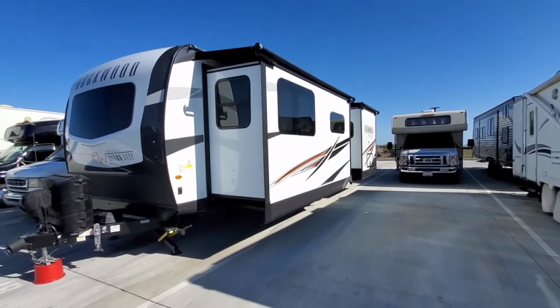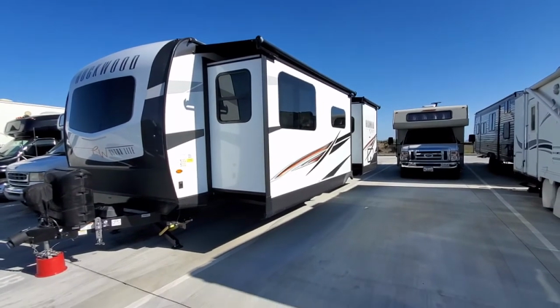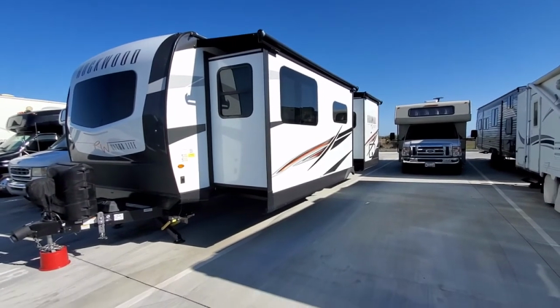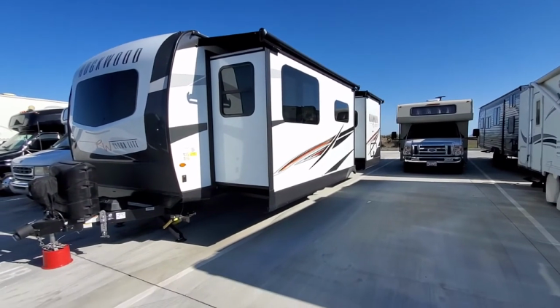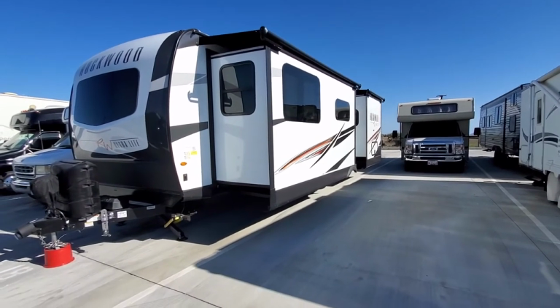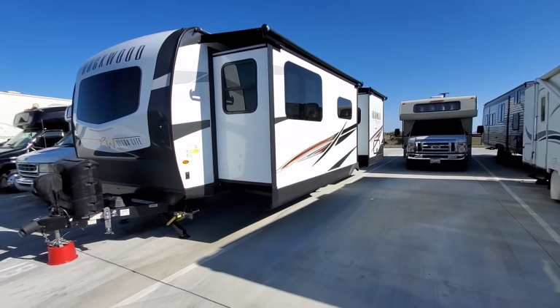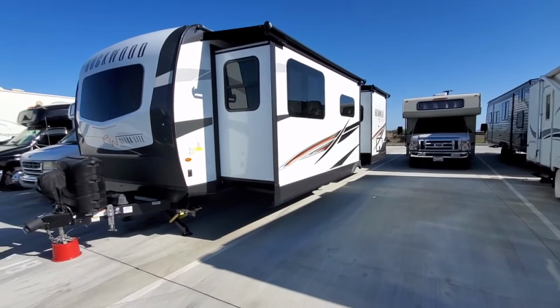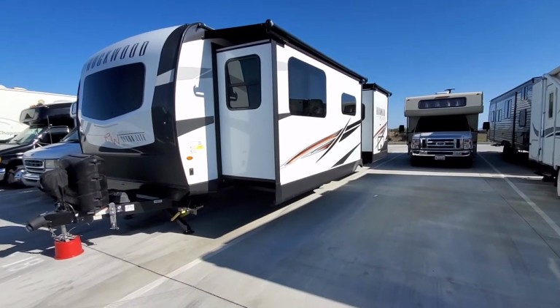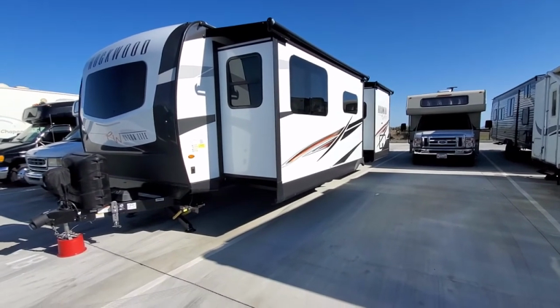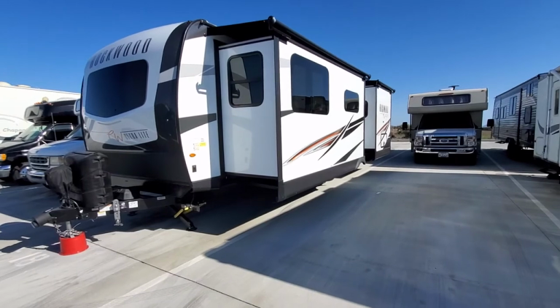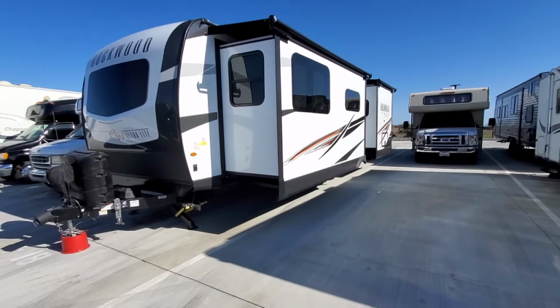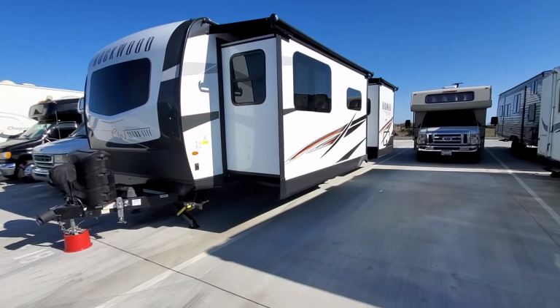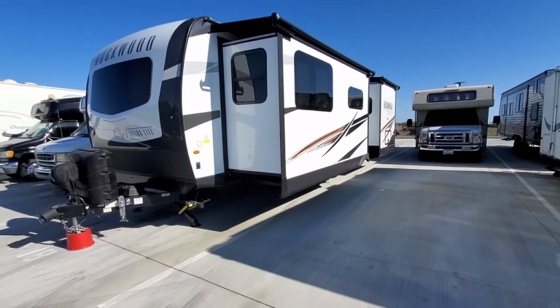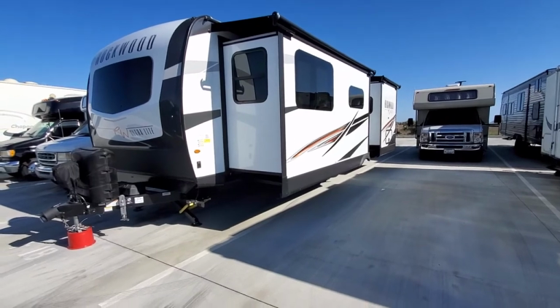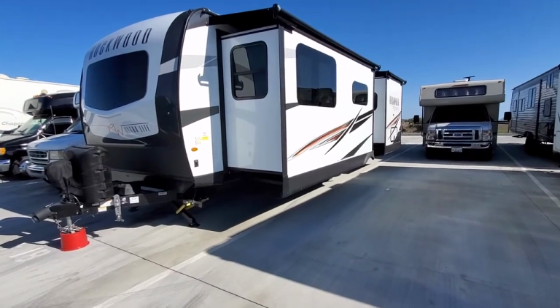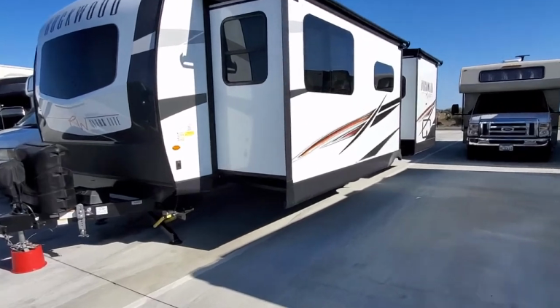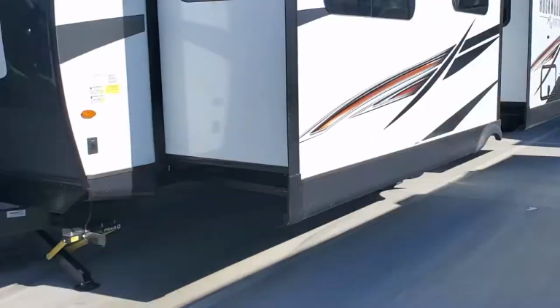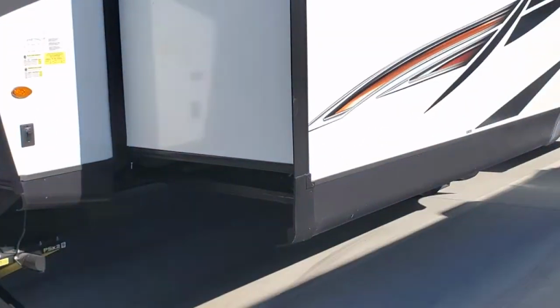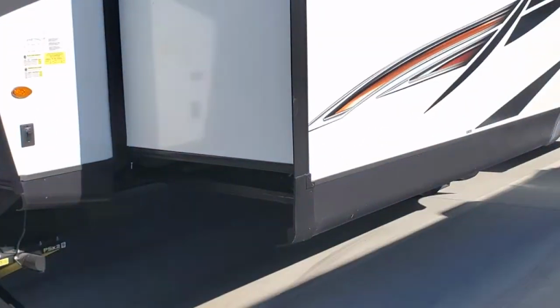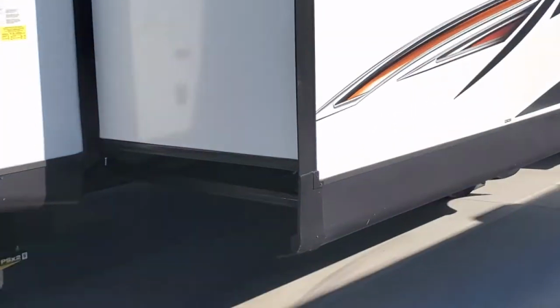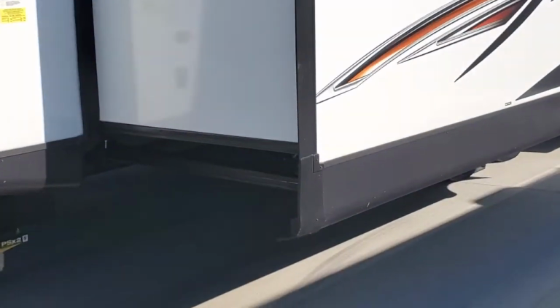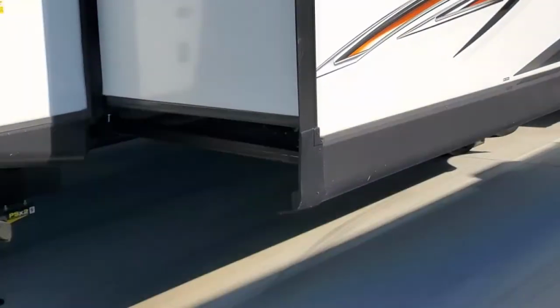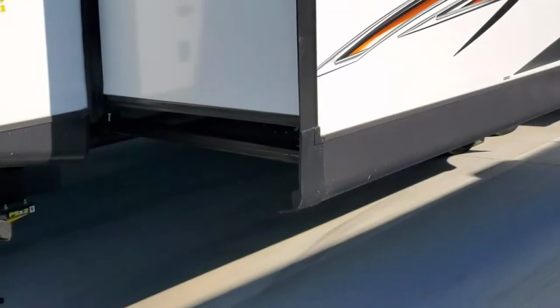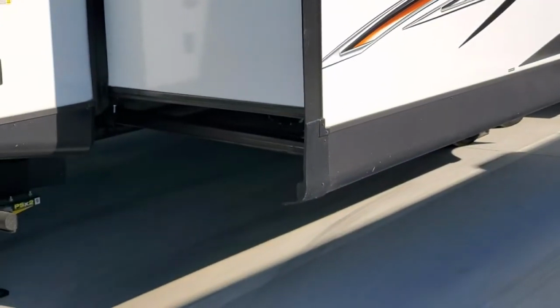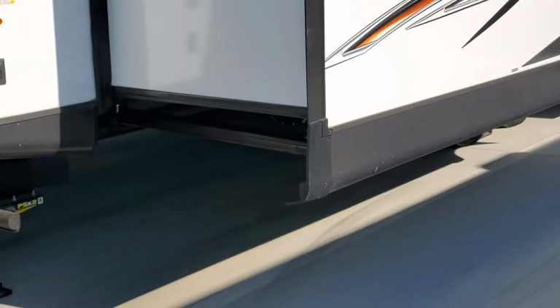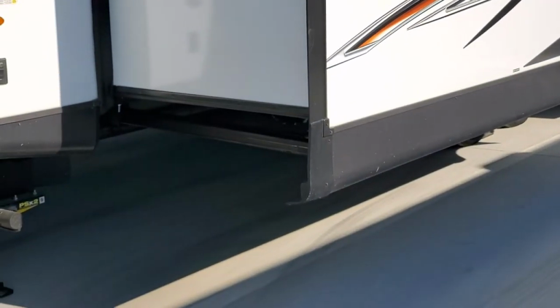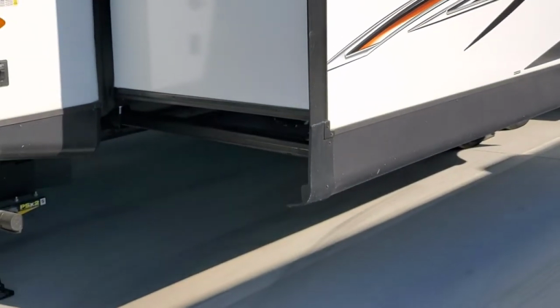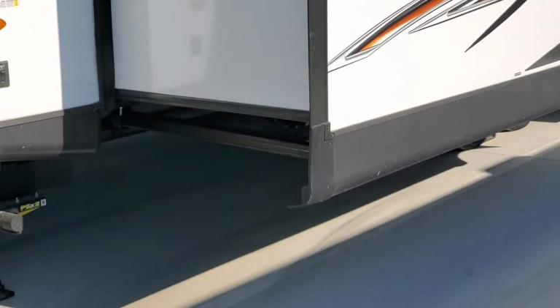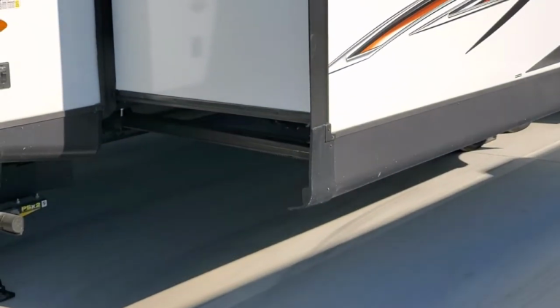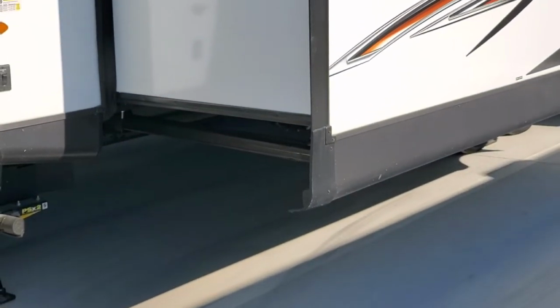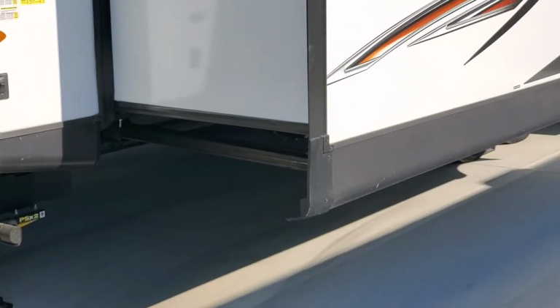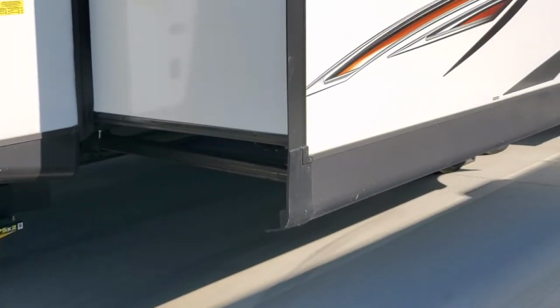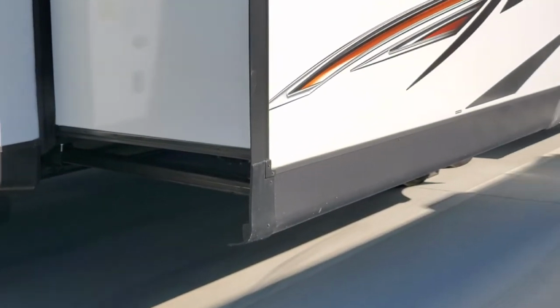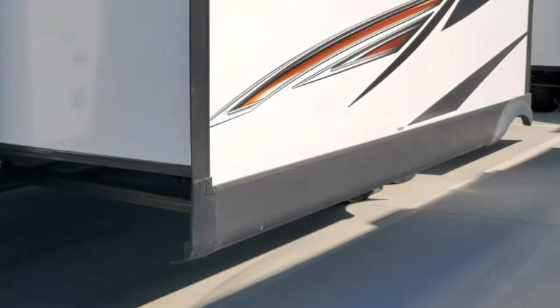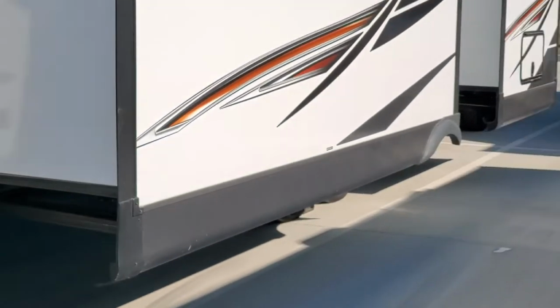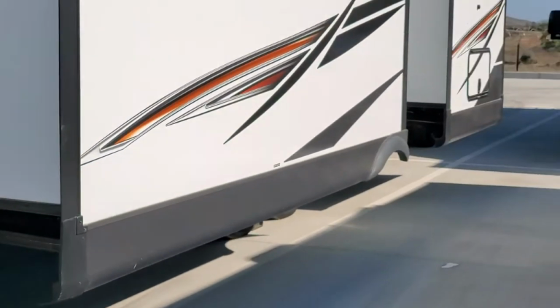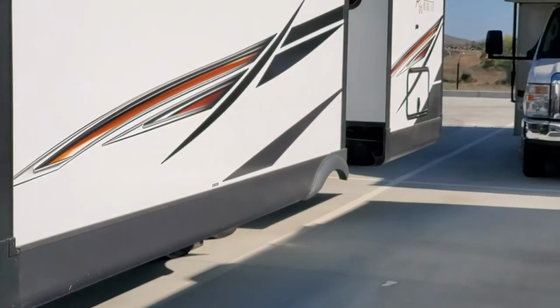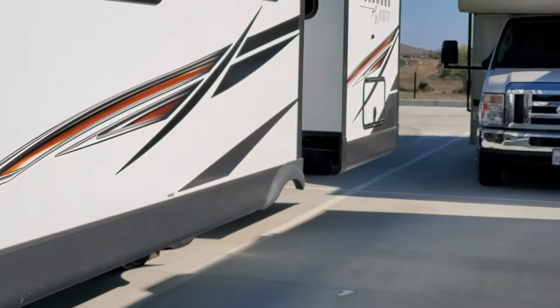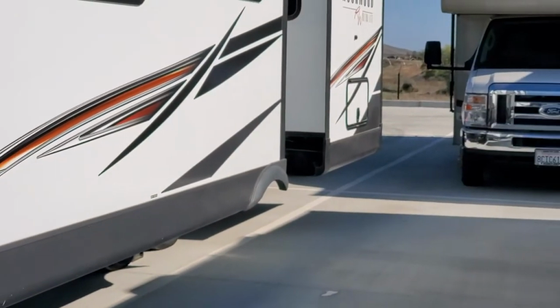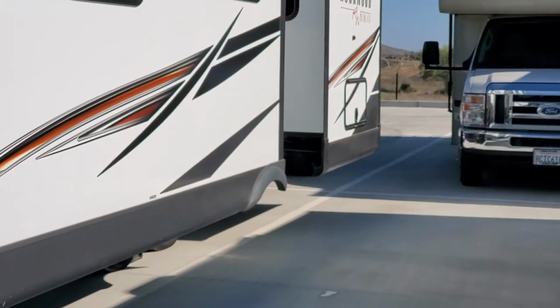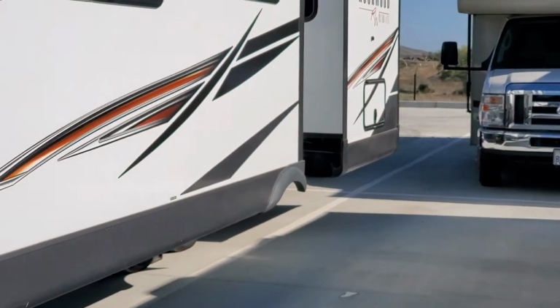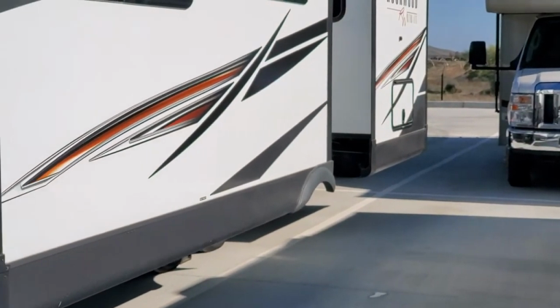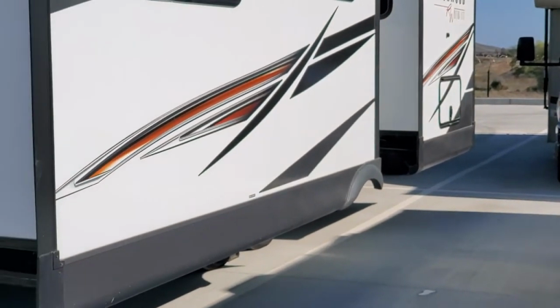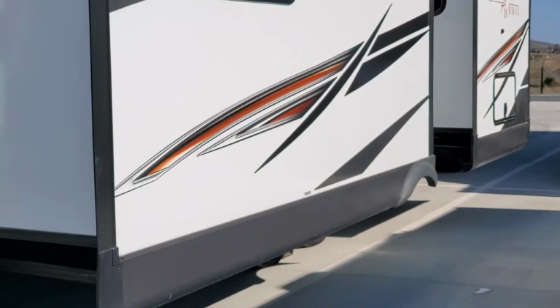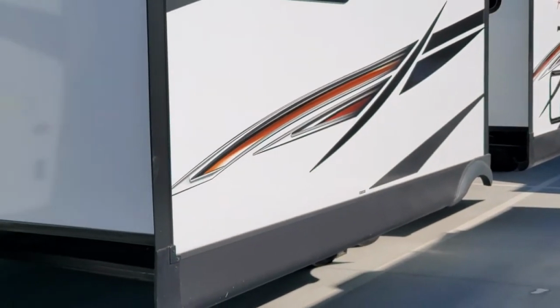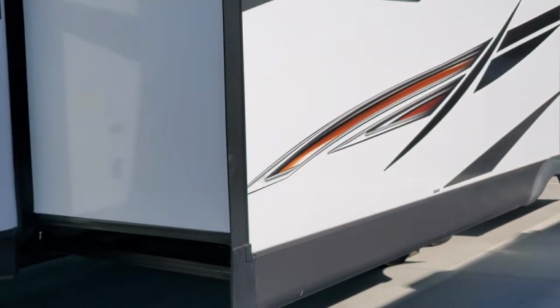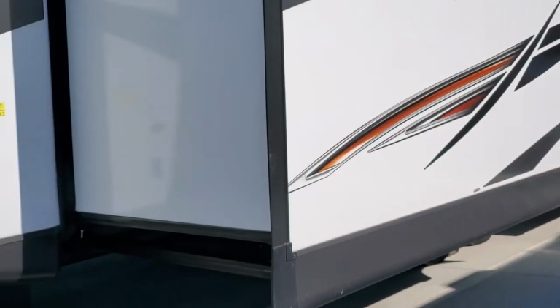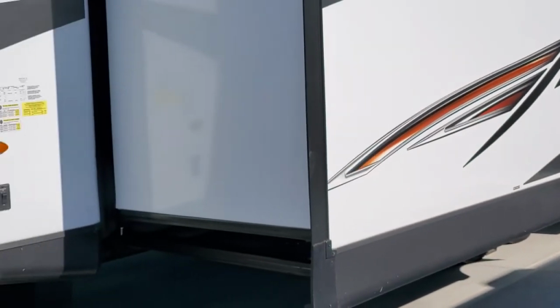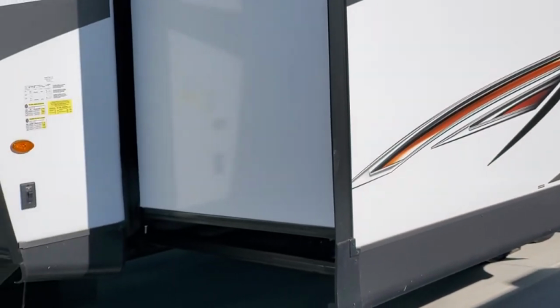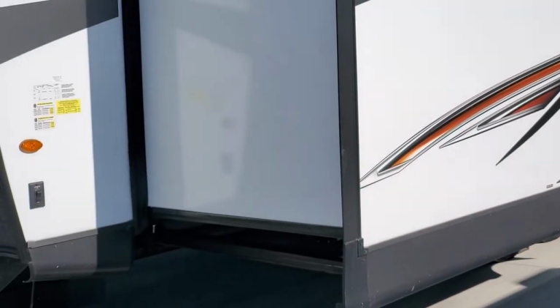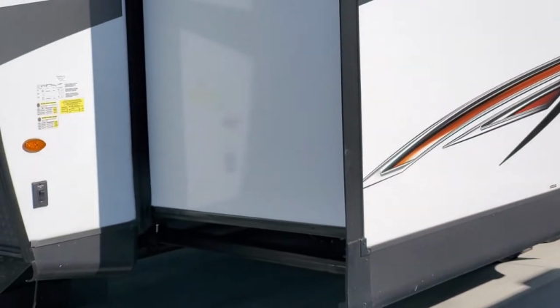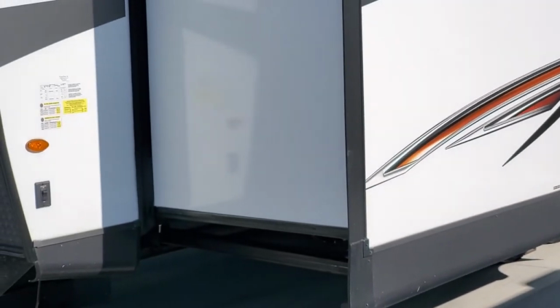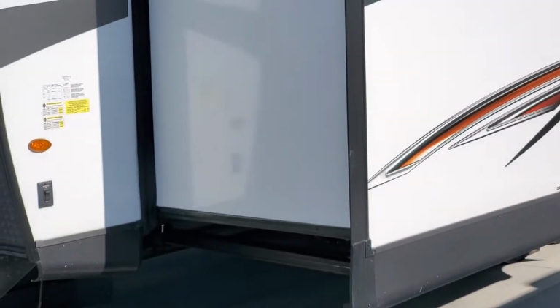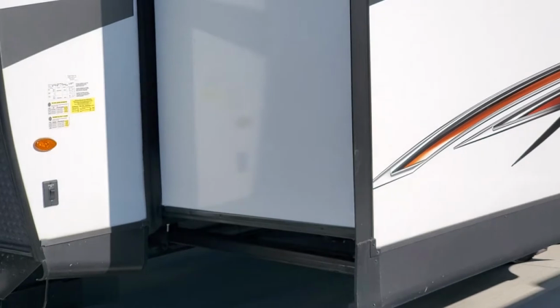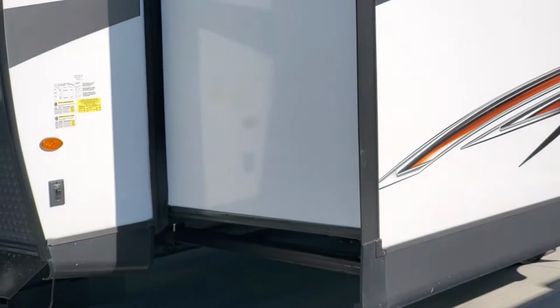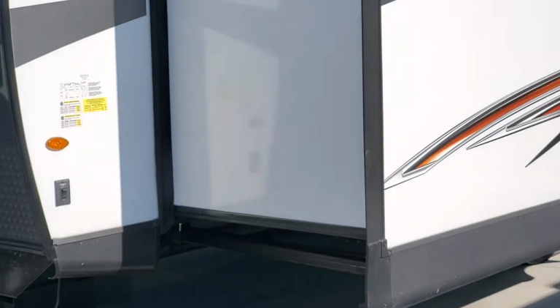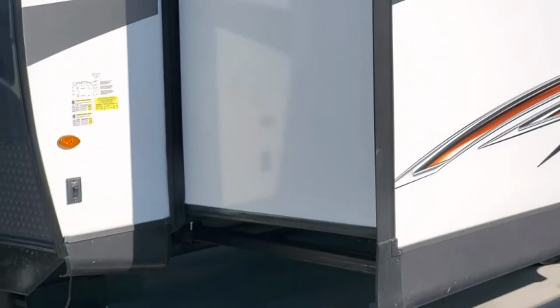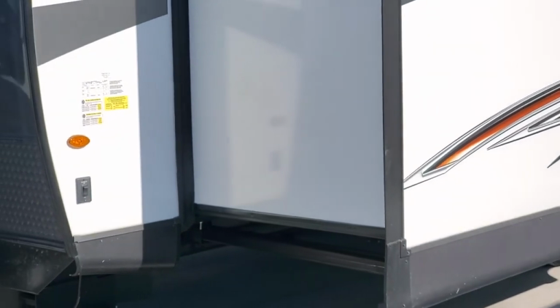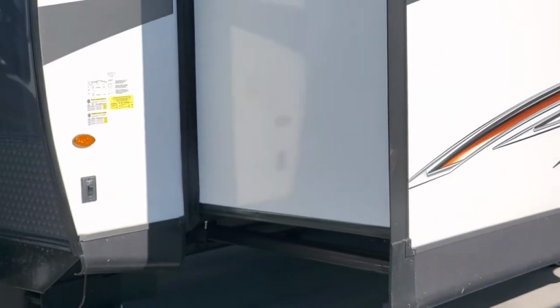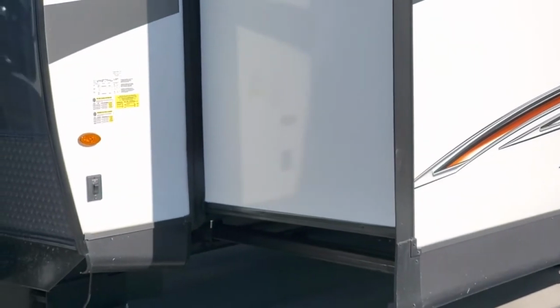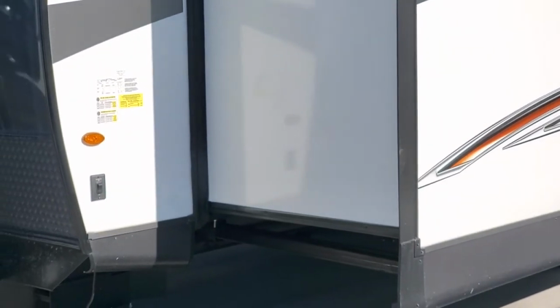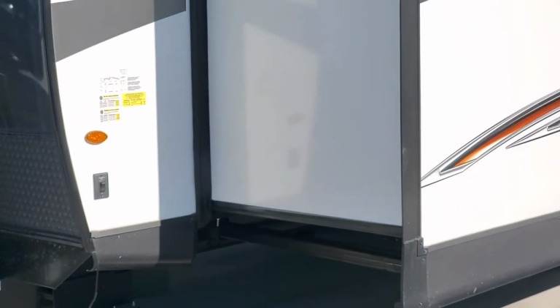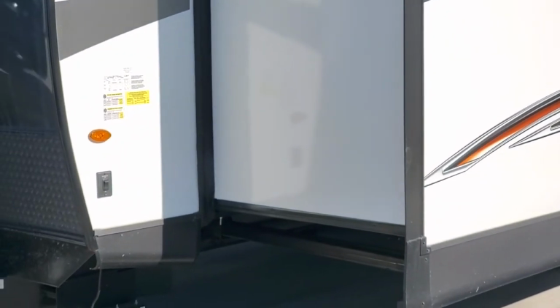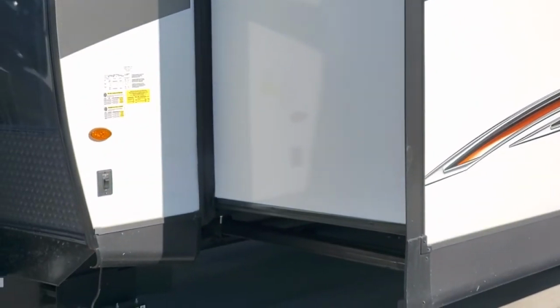It has electronic jacks and stabilizers, both front and back. All you do is just press a button and it sets itself.